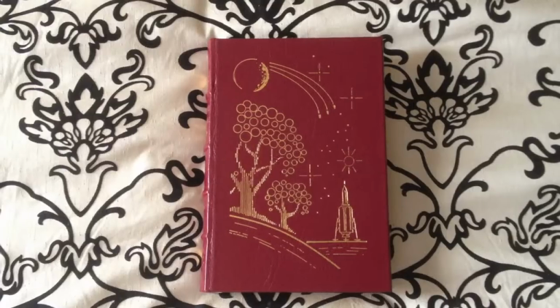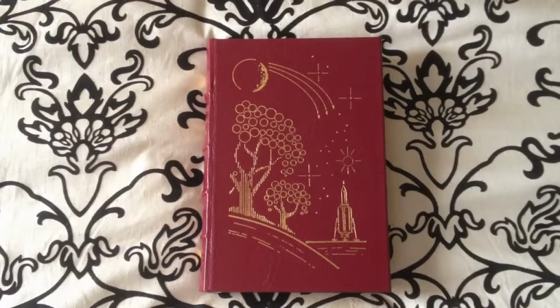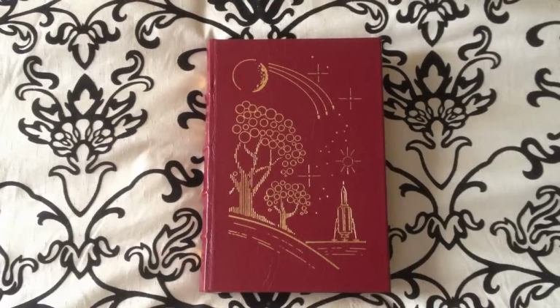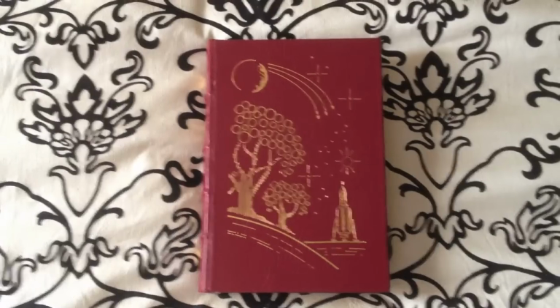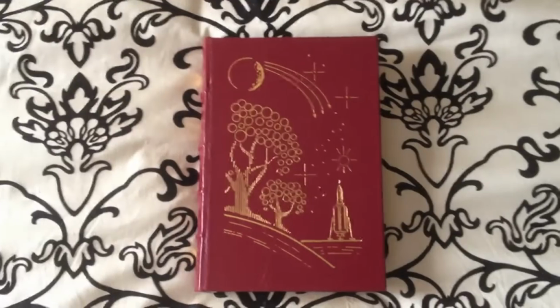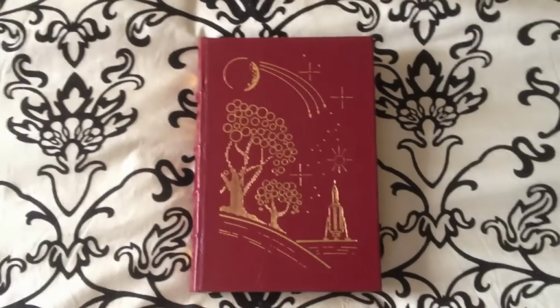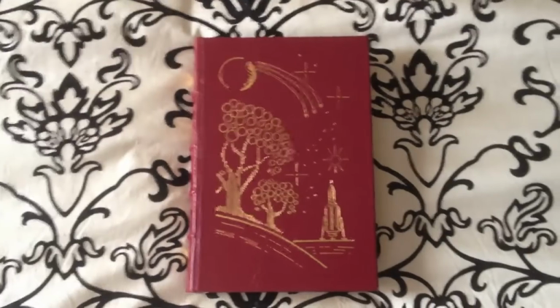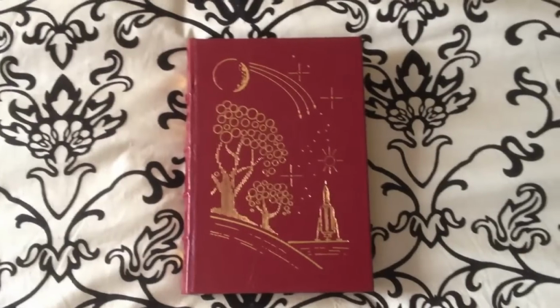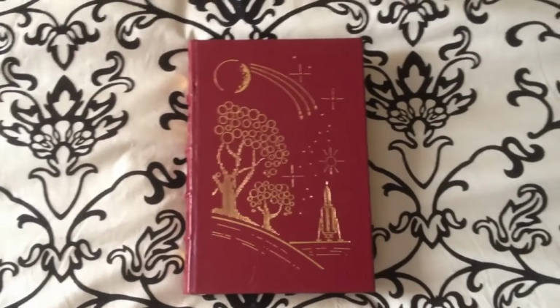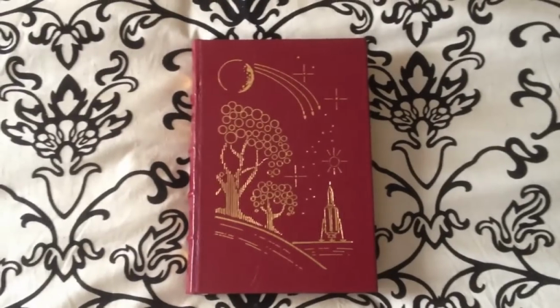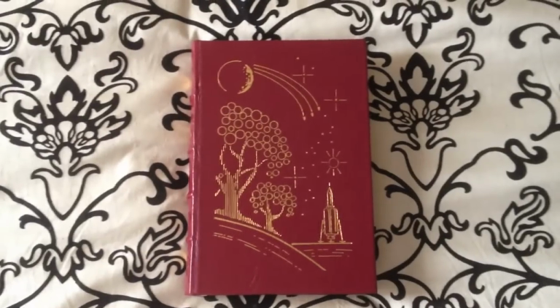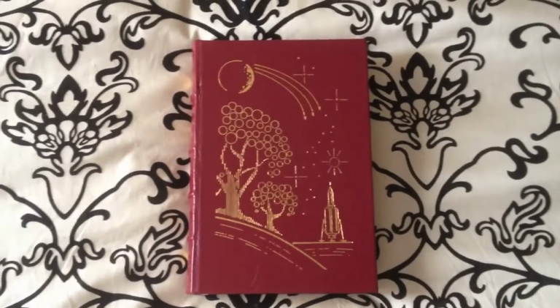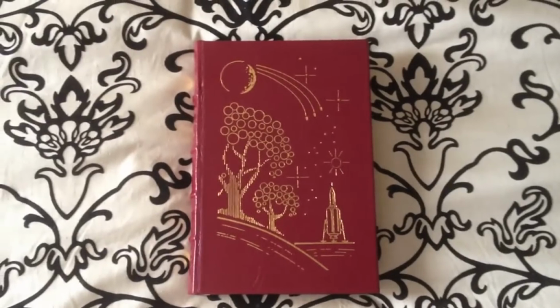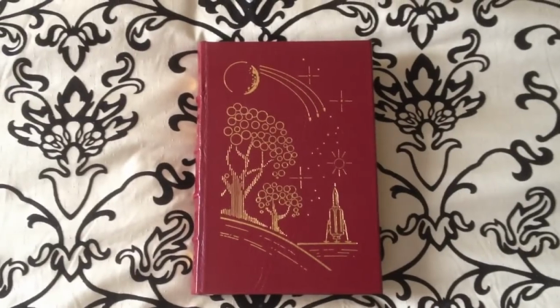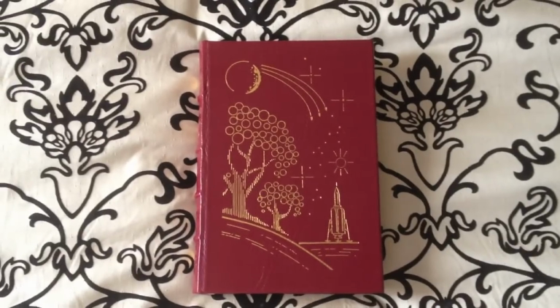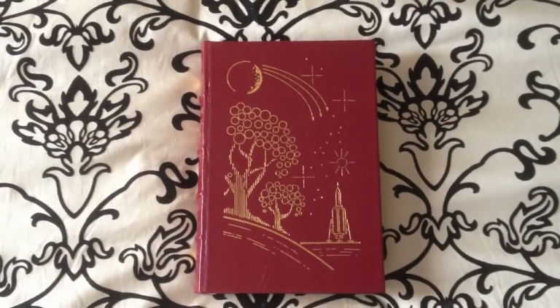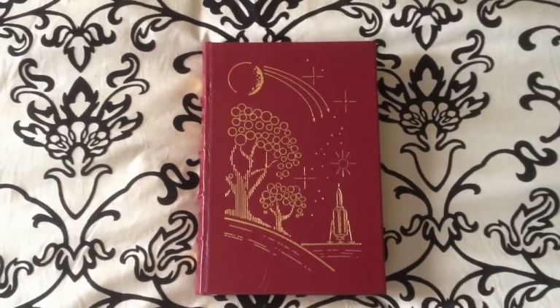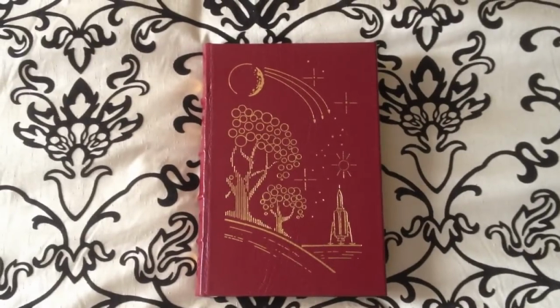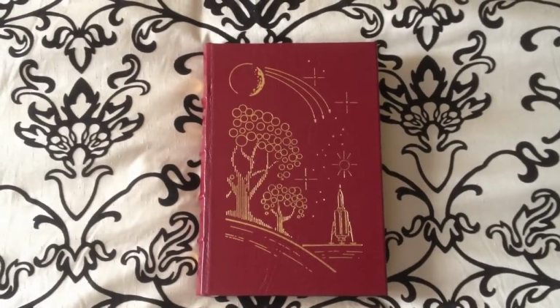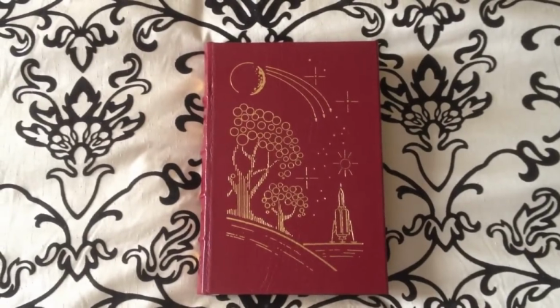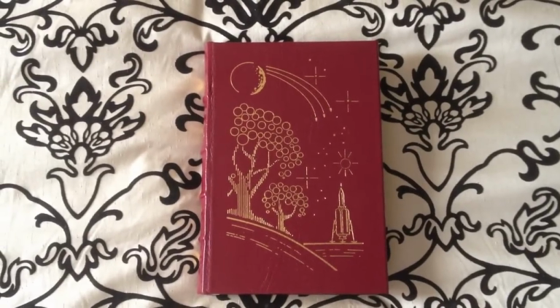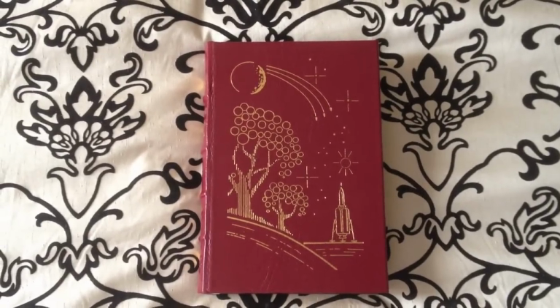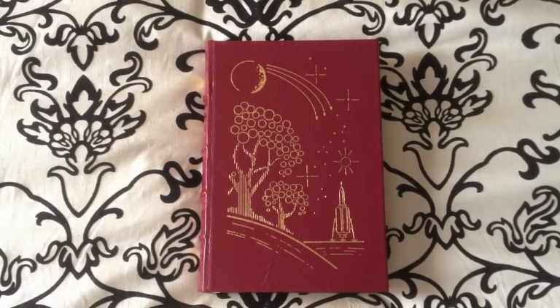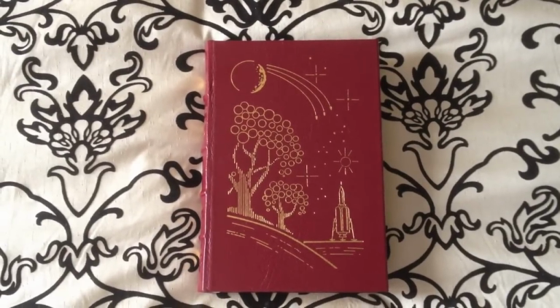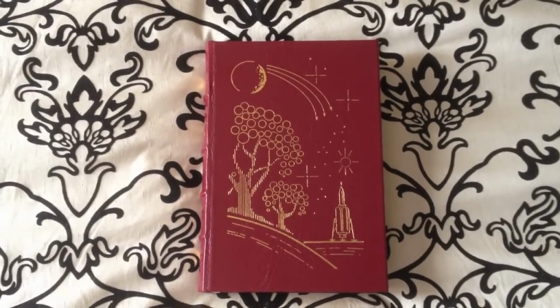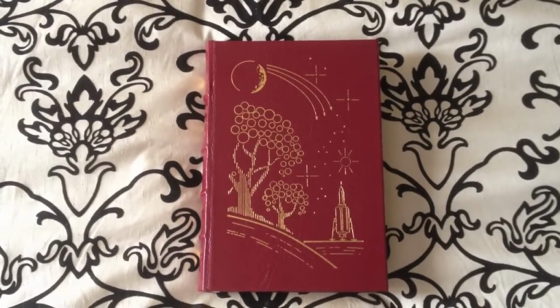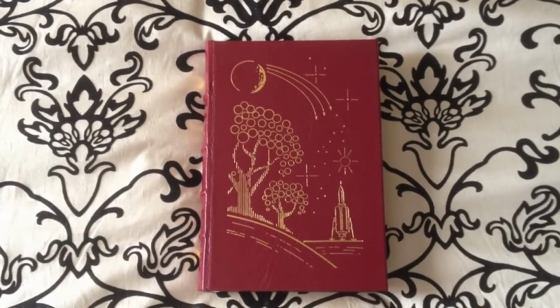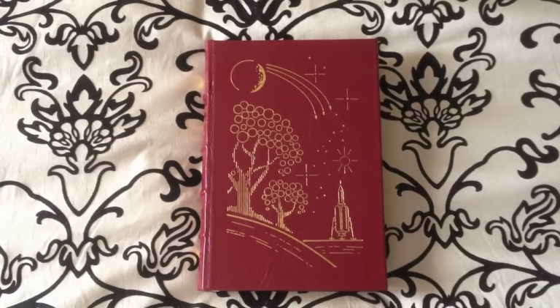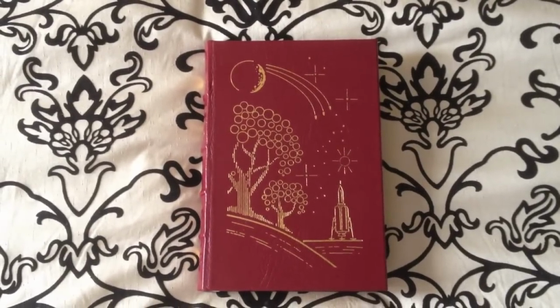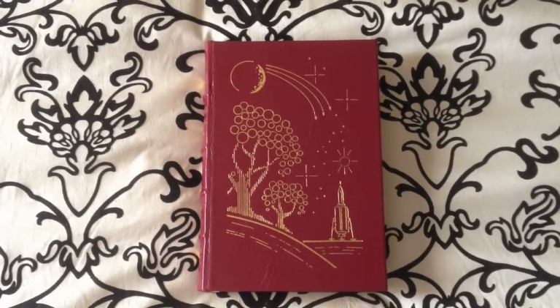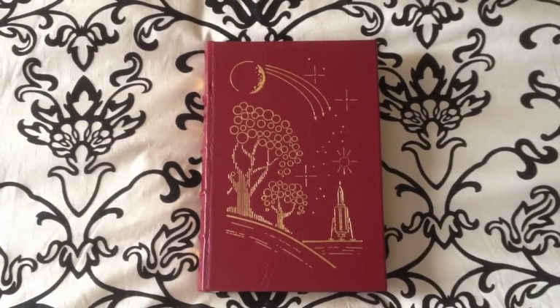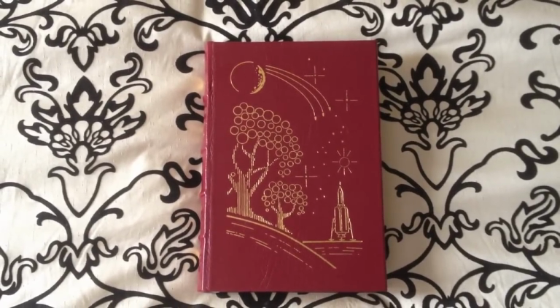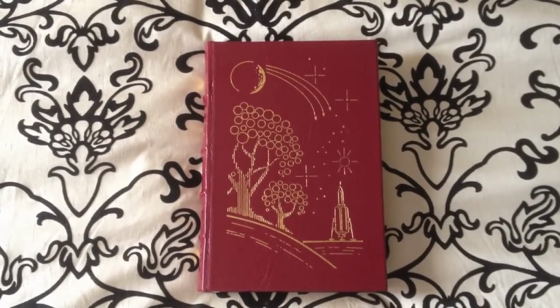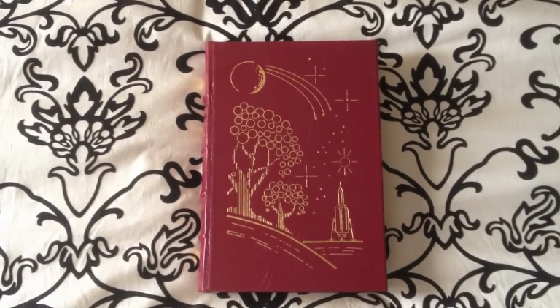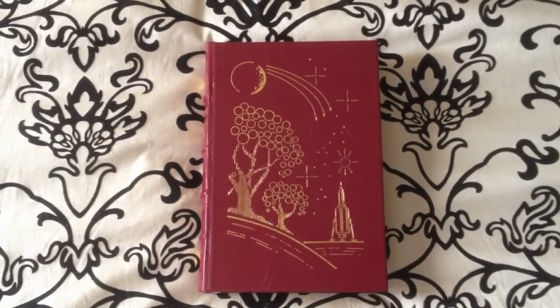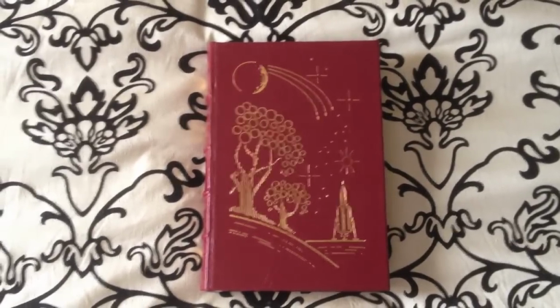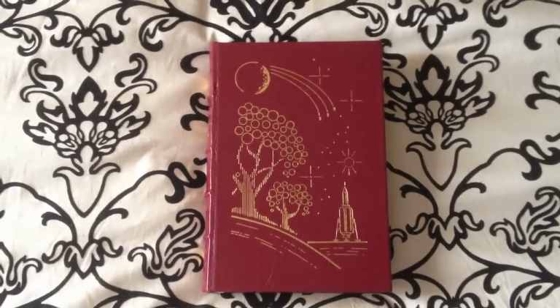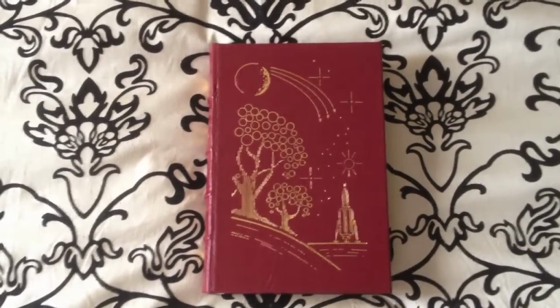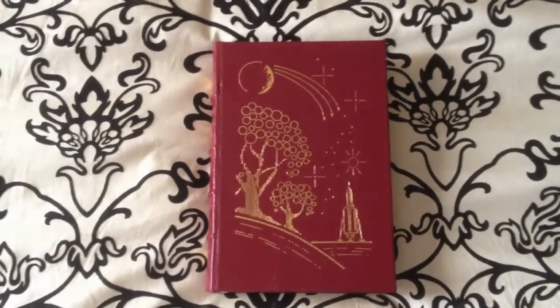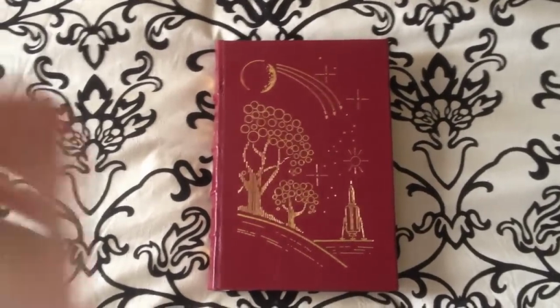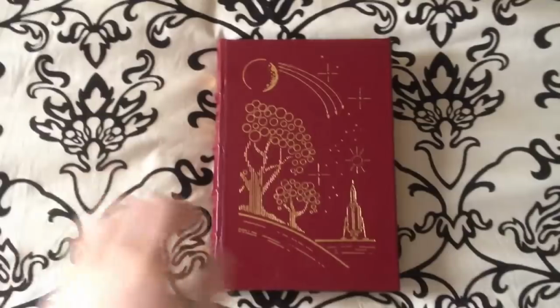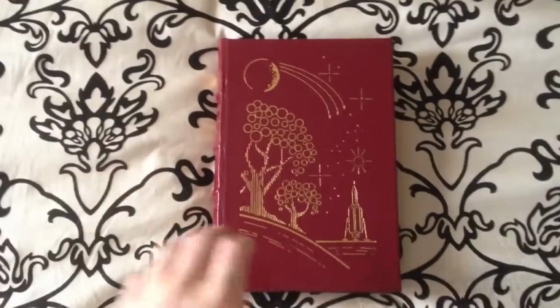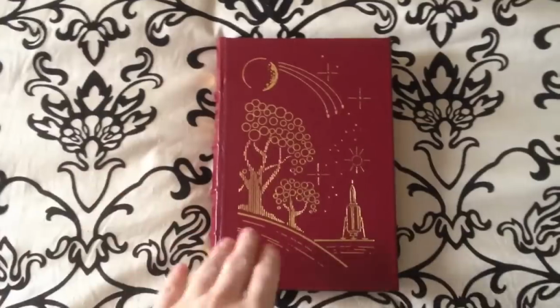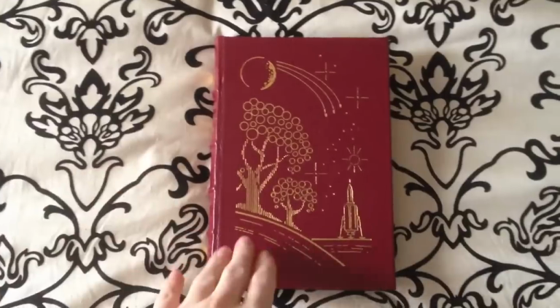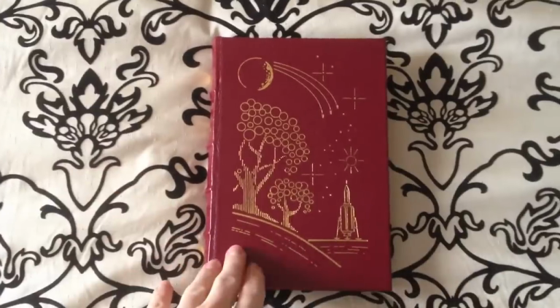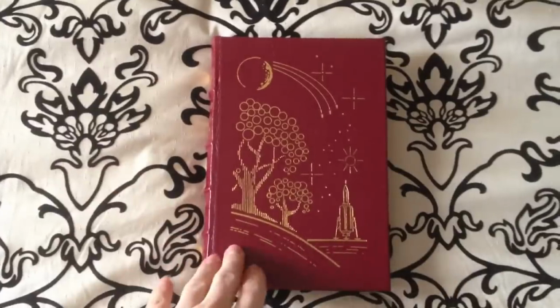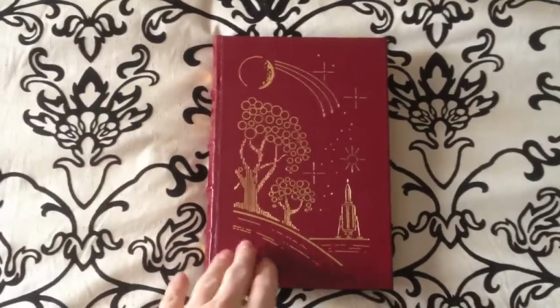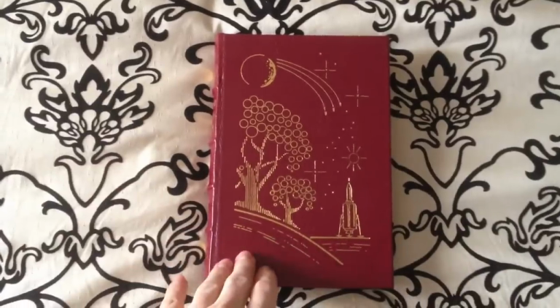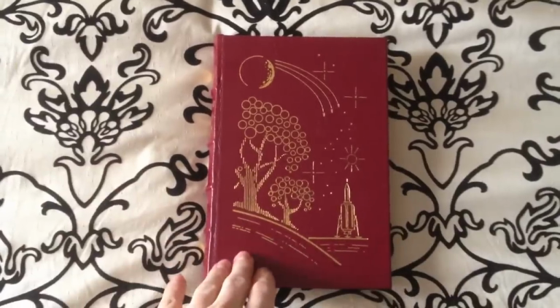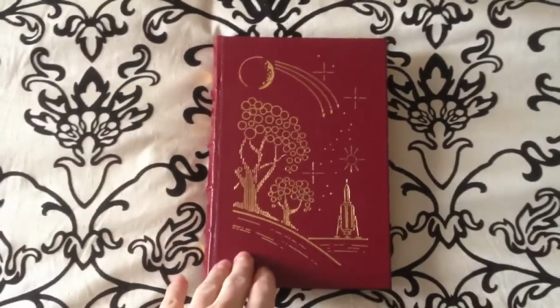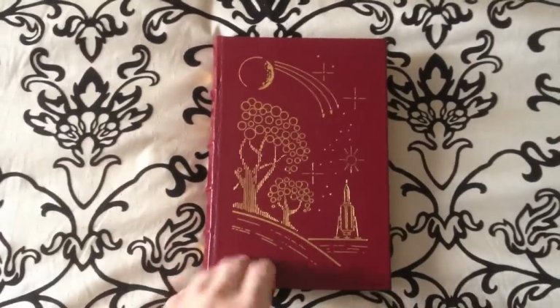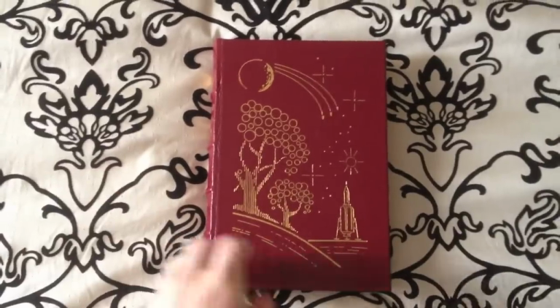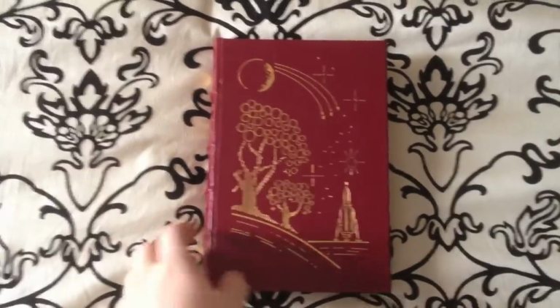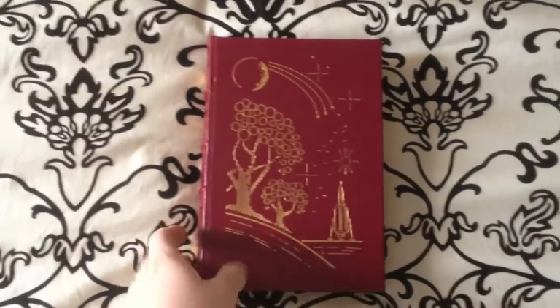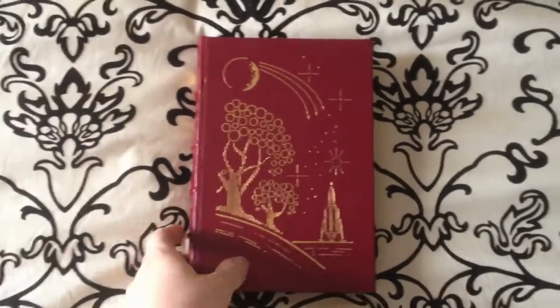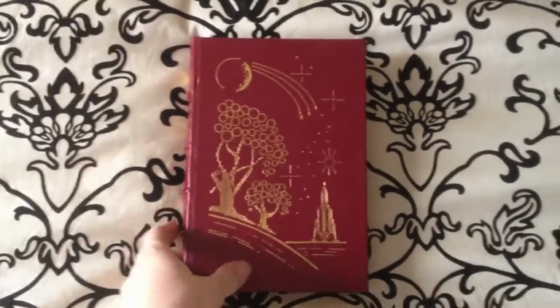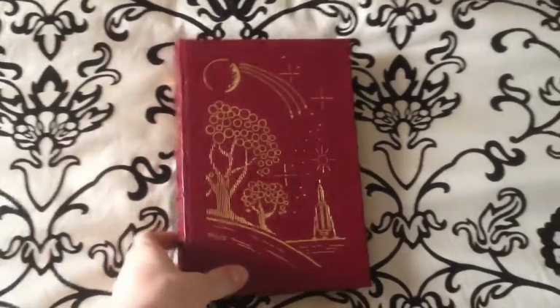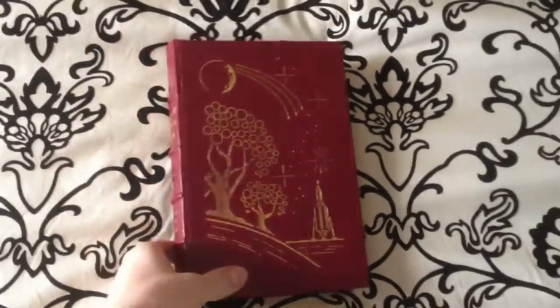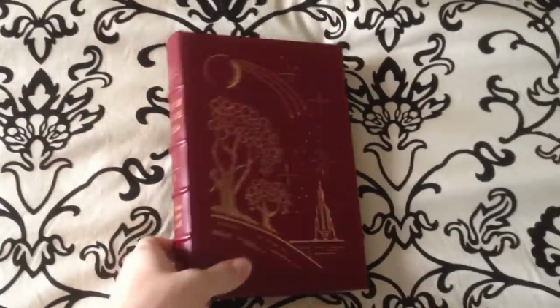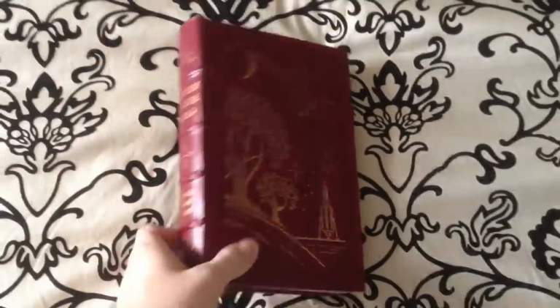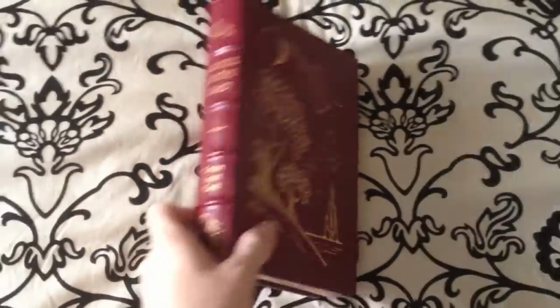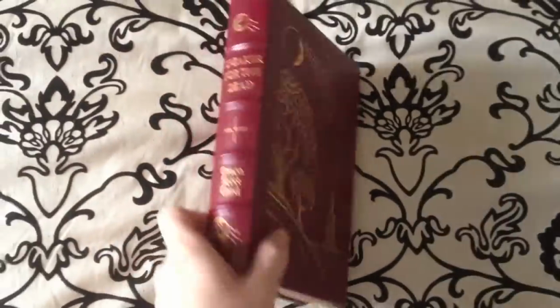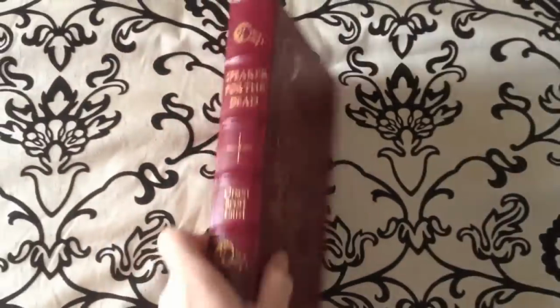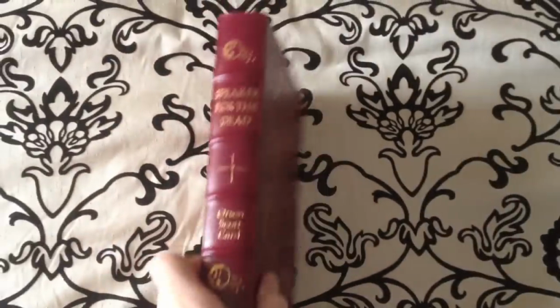Welcome back YouTube. Today we're going to be looking at another volume from the Easton Press. This is Speaker for the Dead by Orson Scott Card.